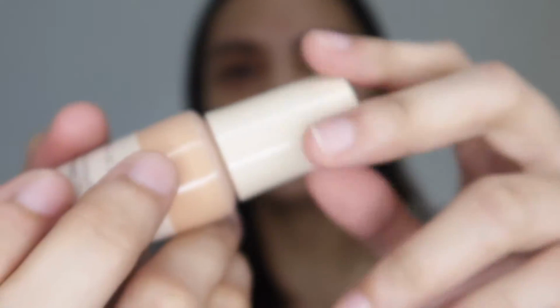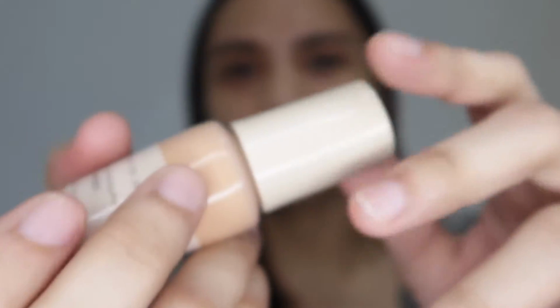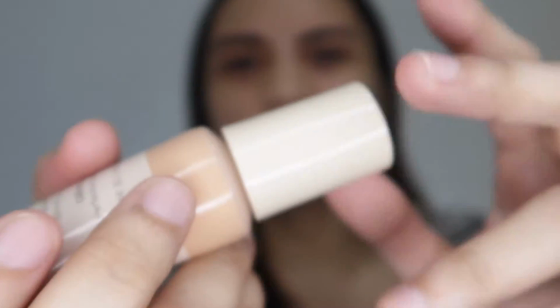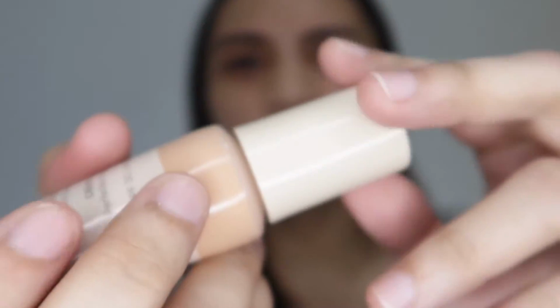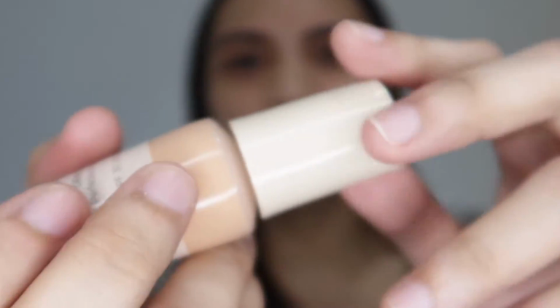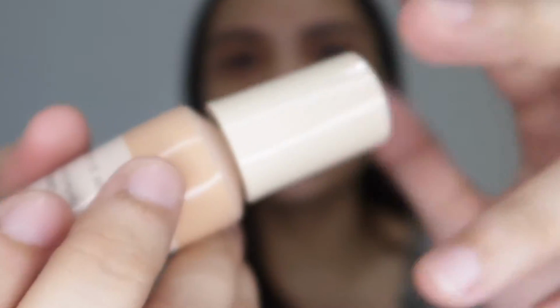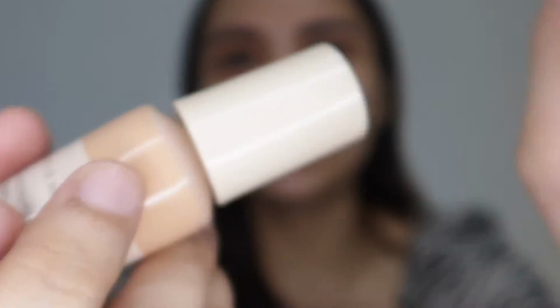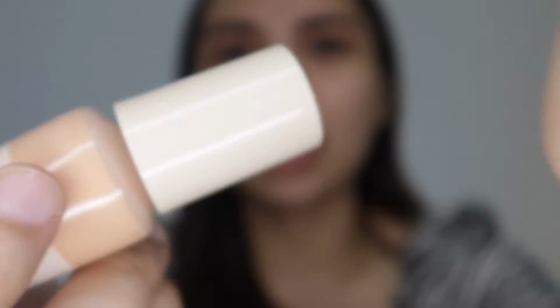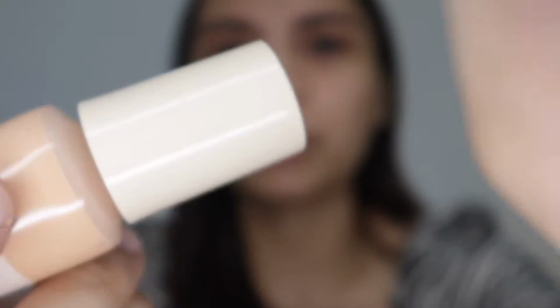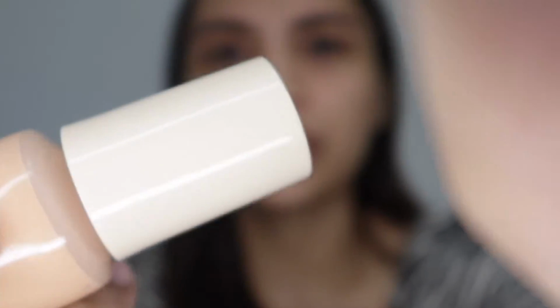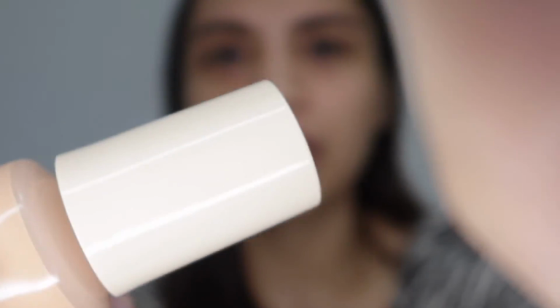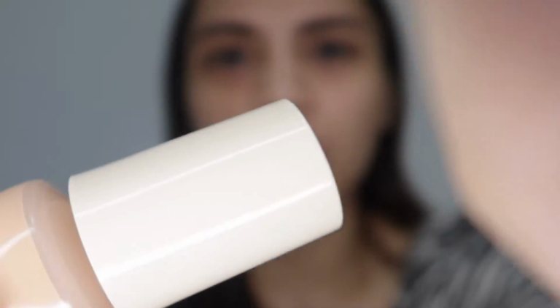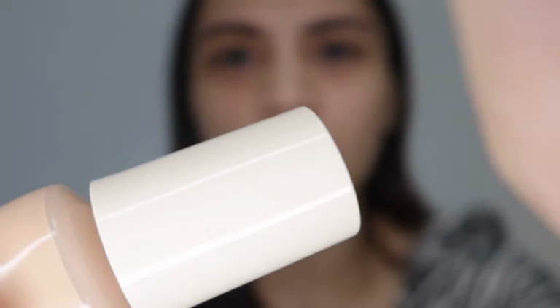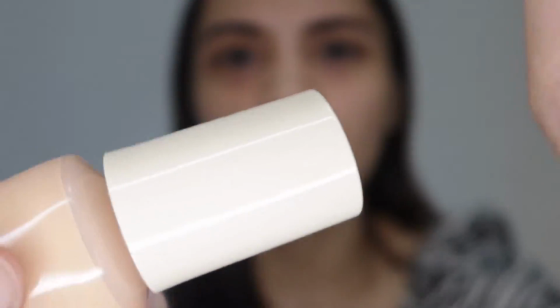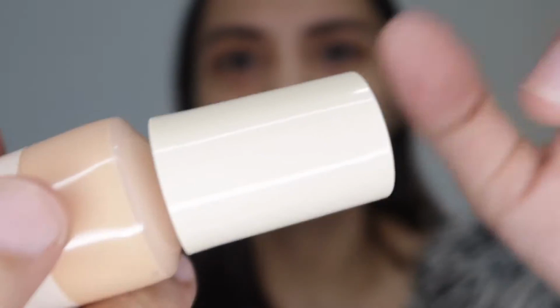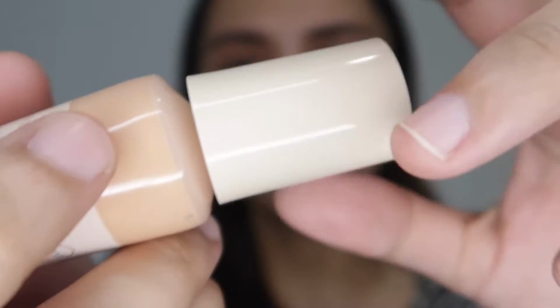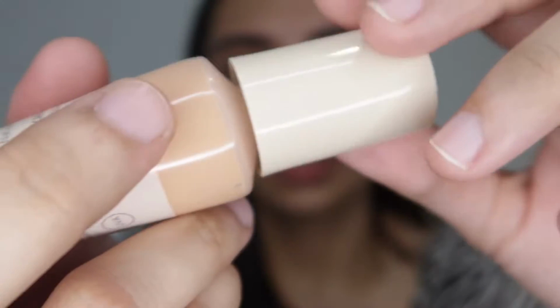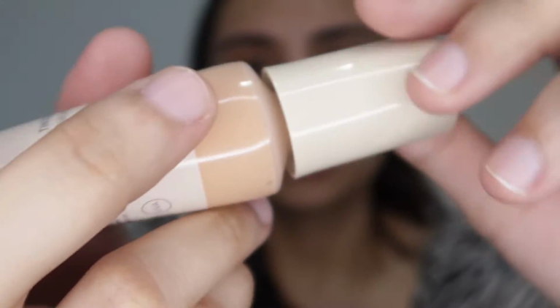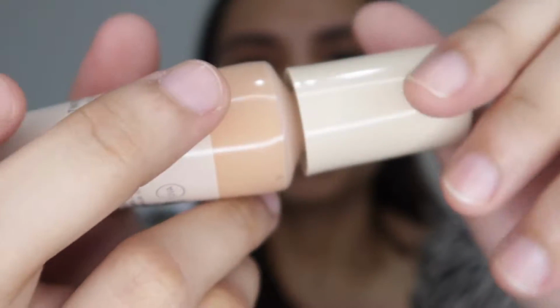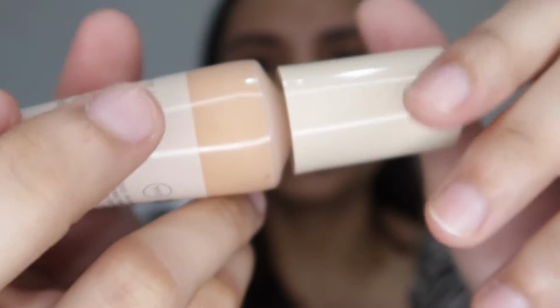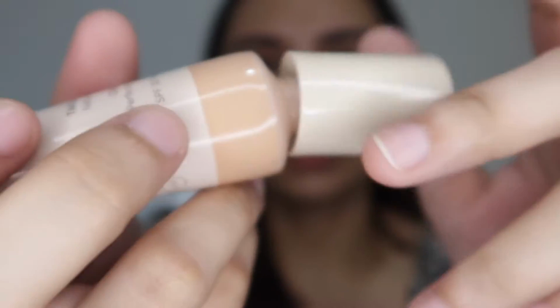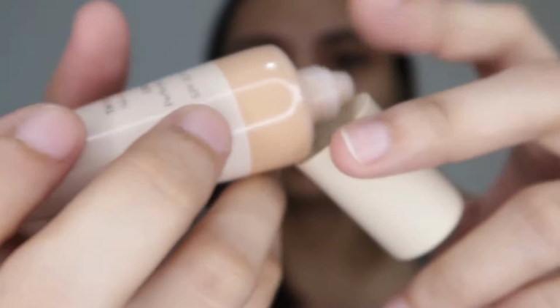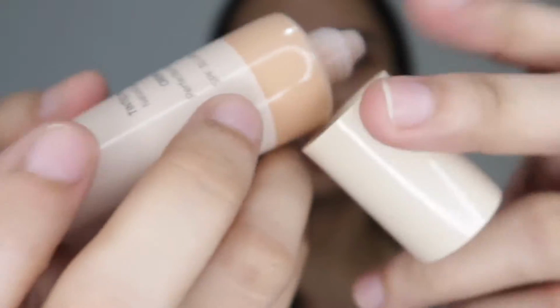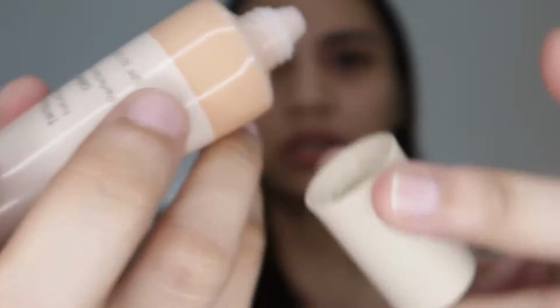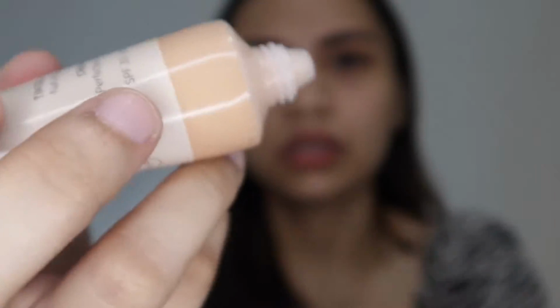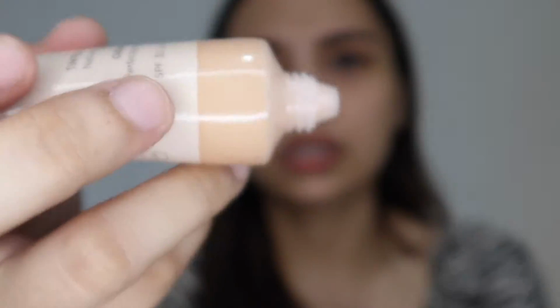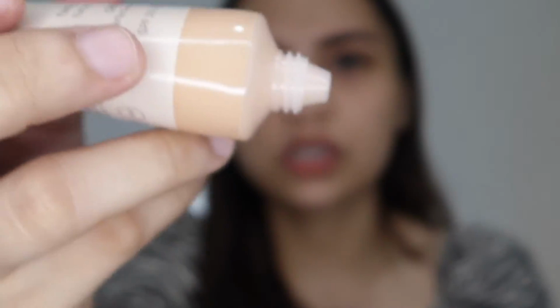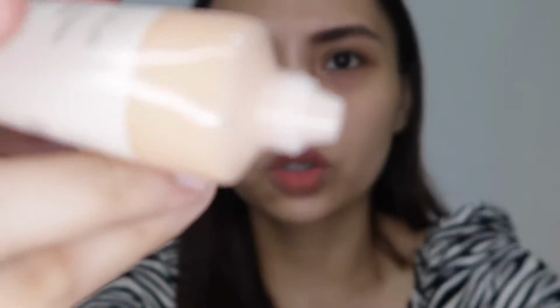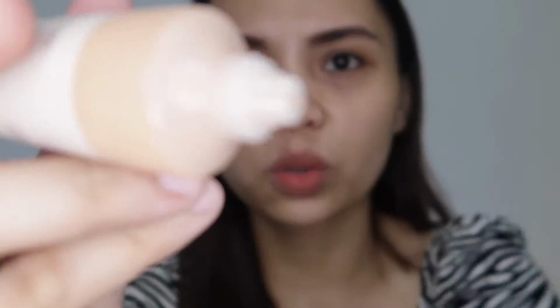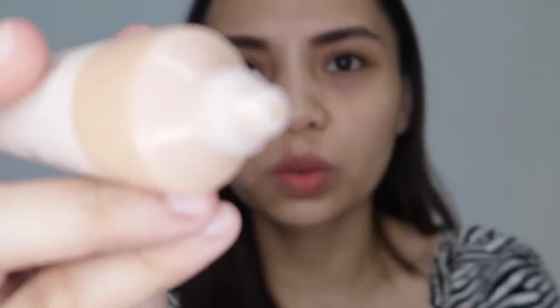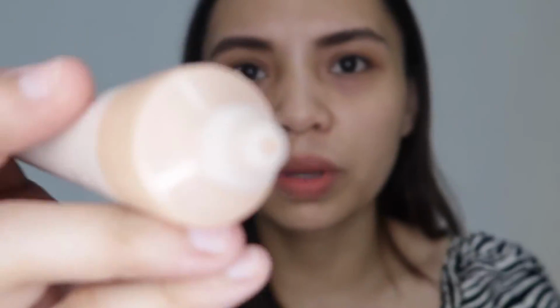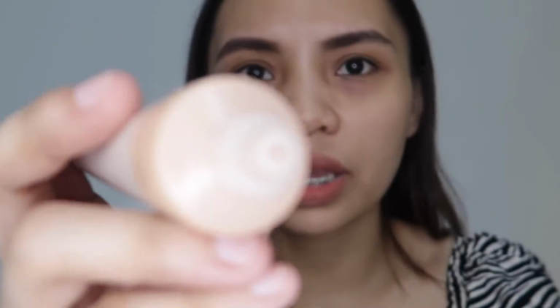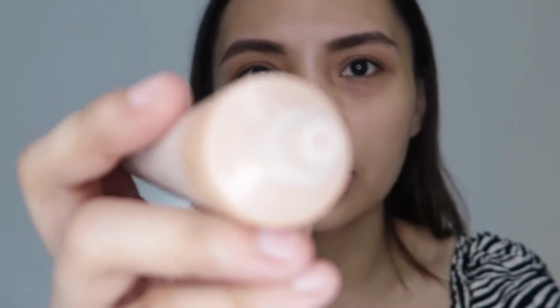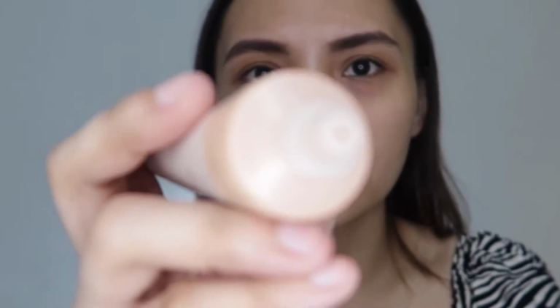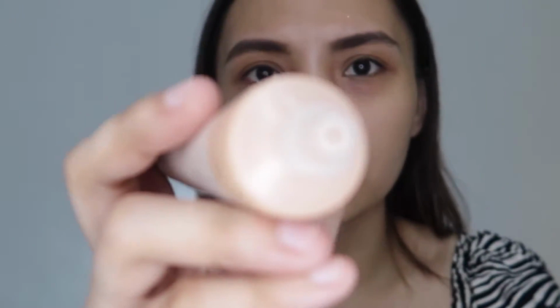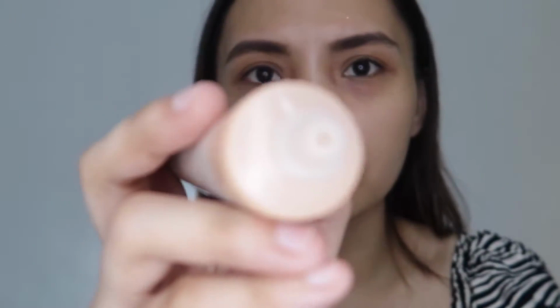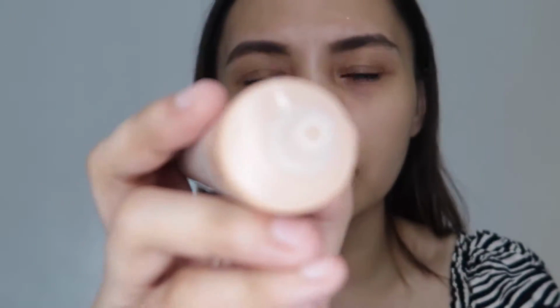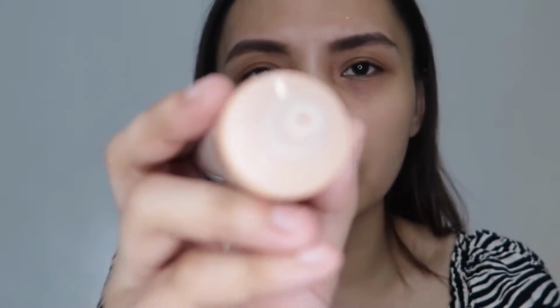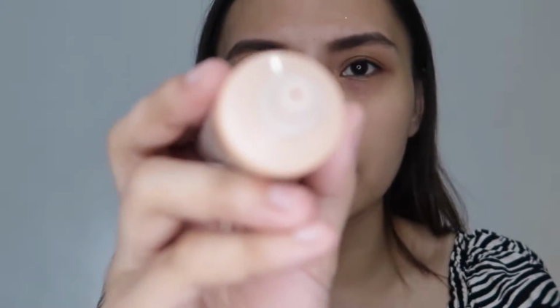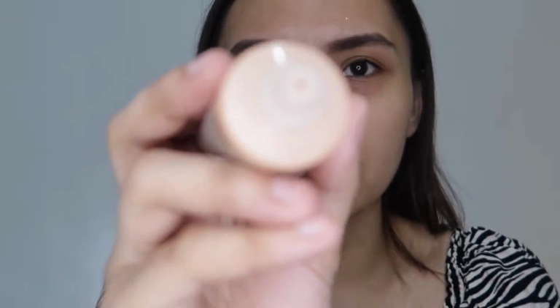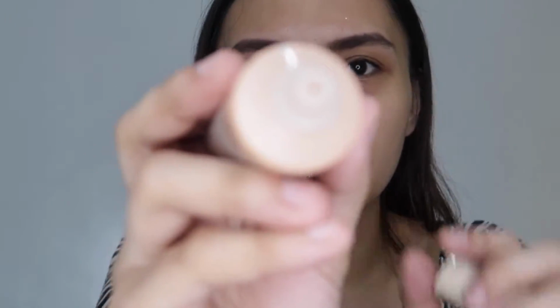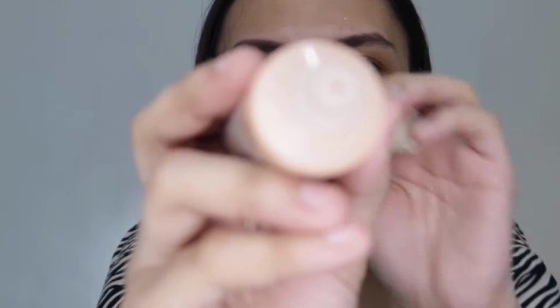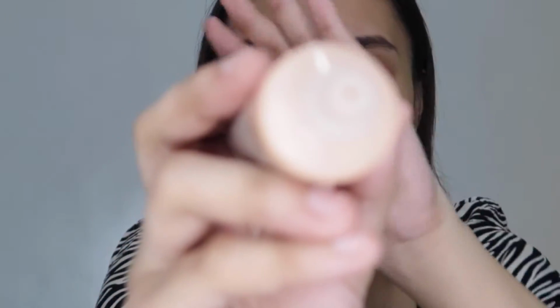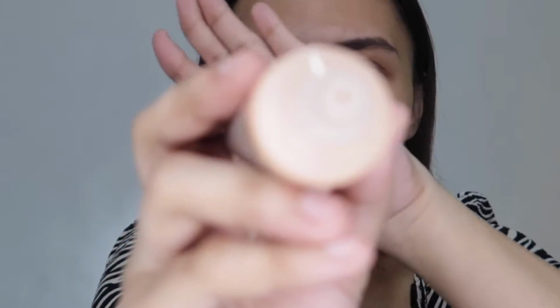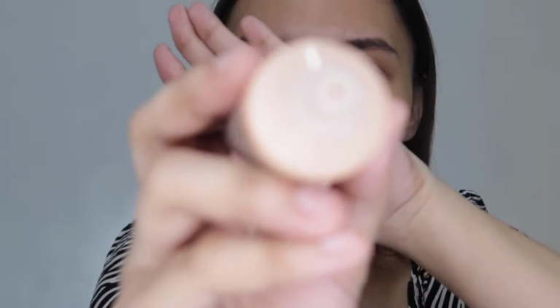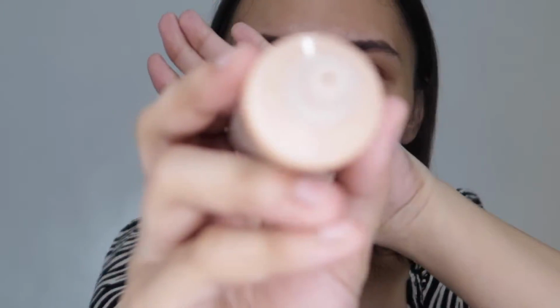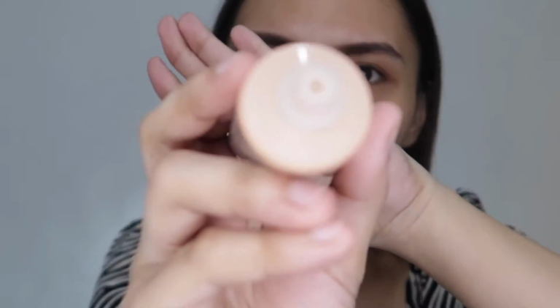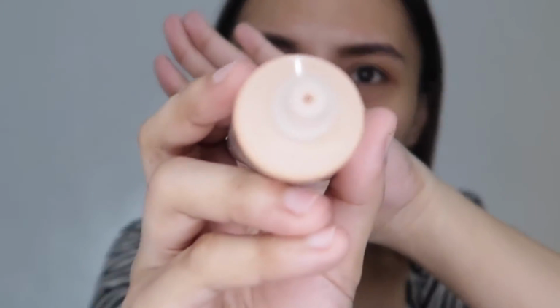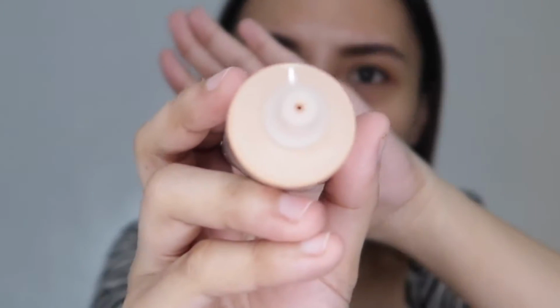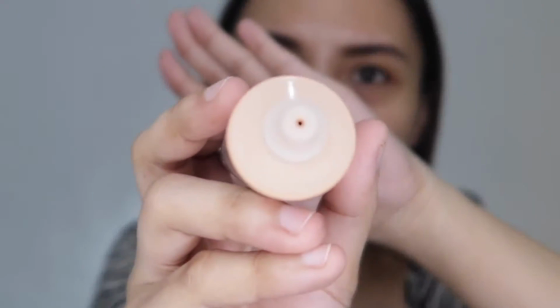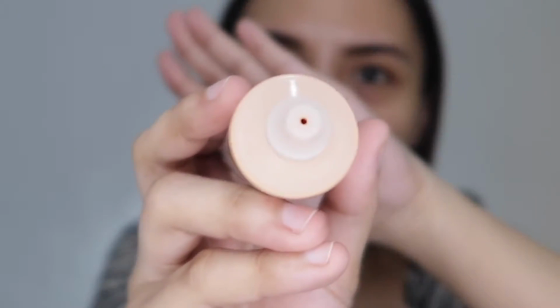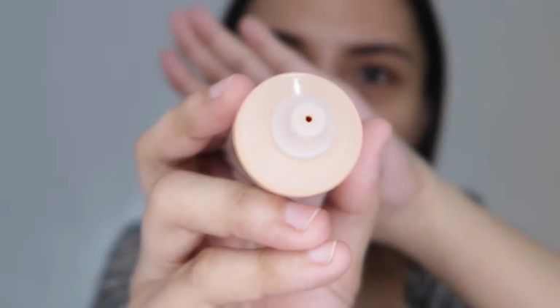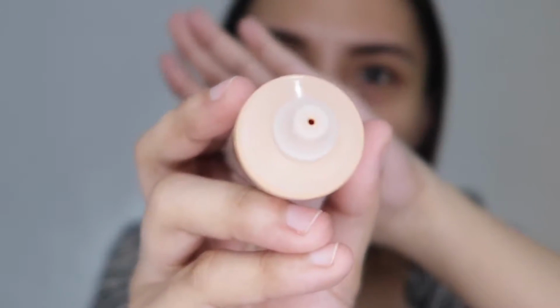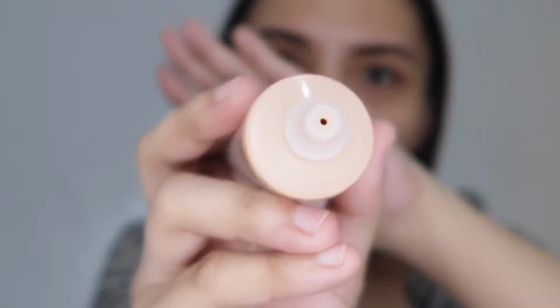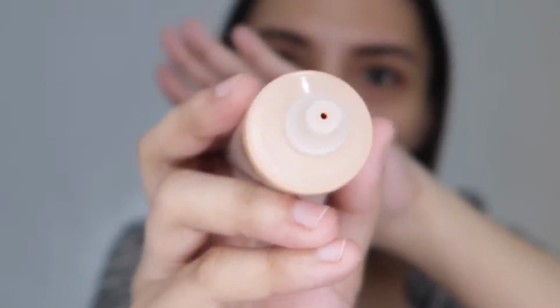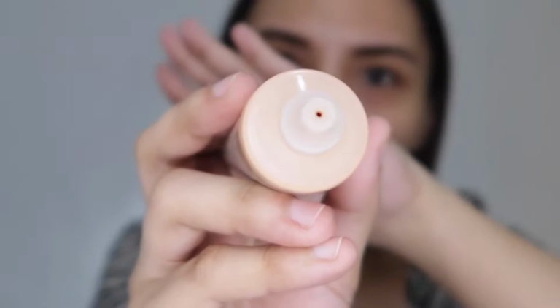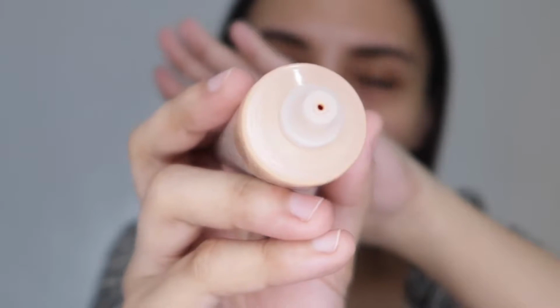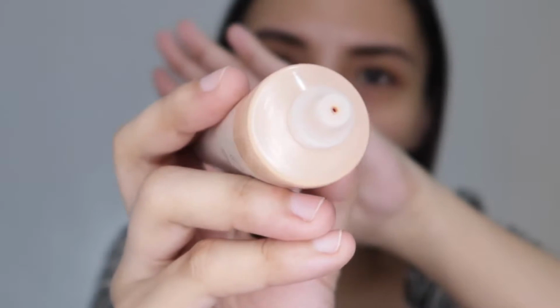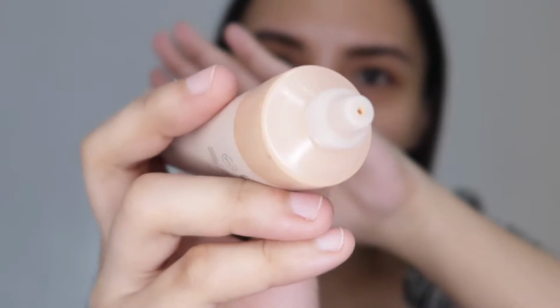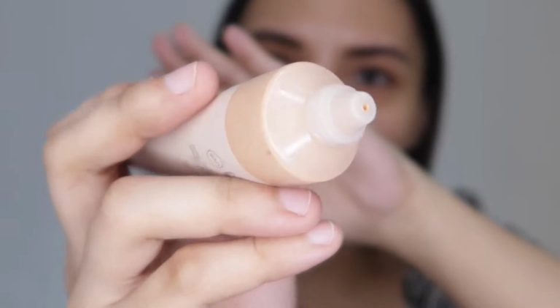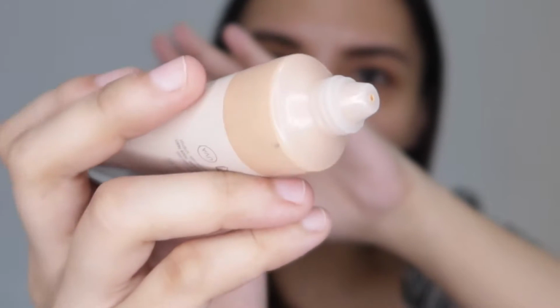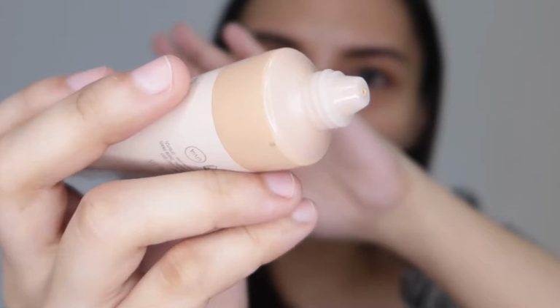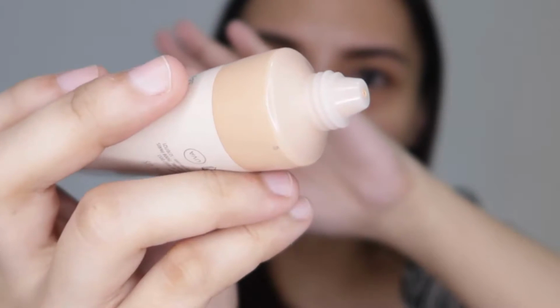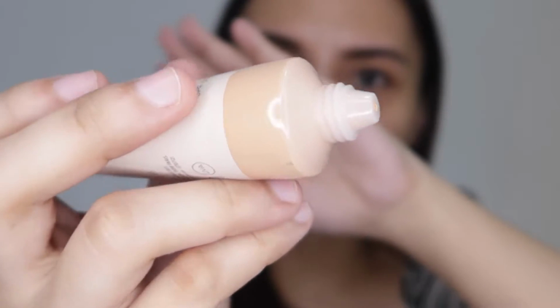It comes with an applicator — not really a fan of the applicator — but it's a tube and it looks like this.